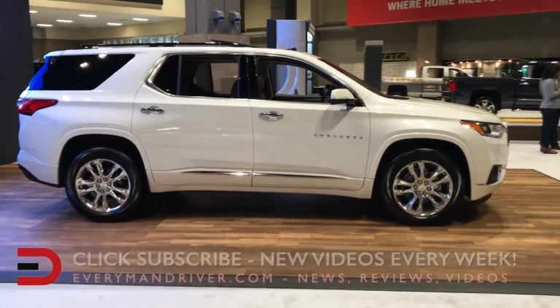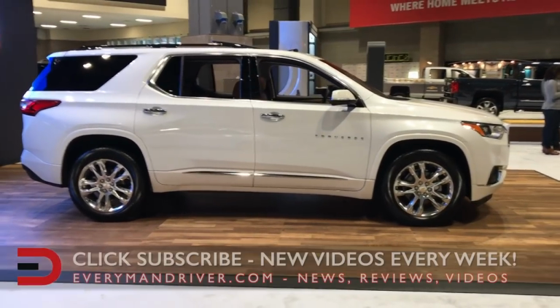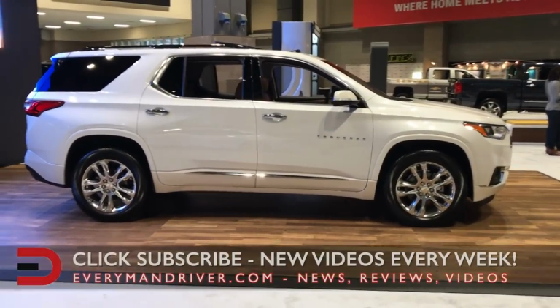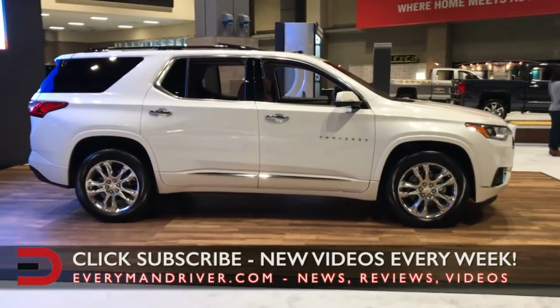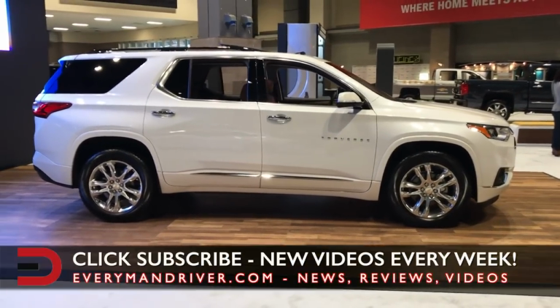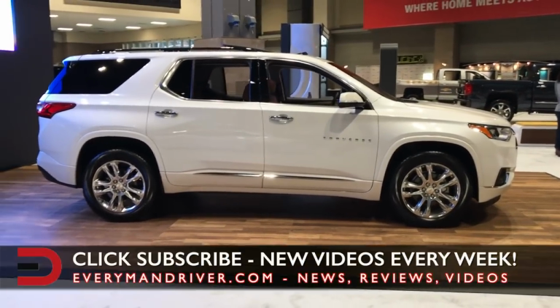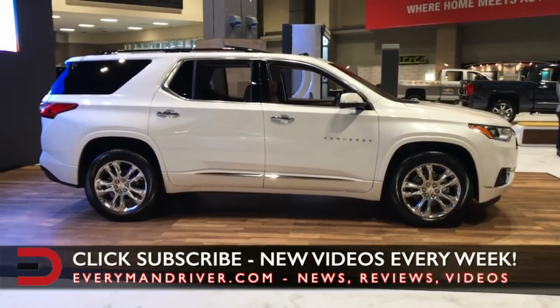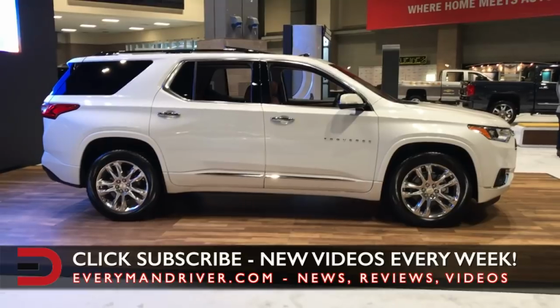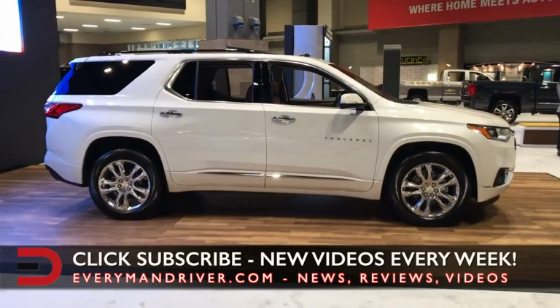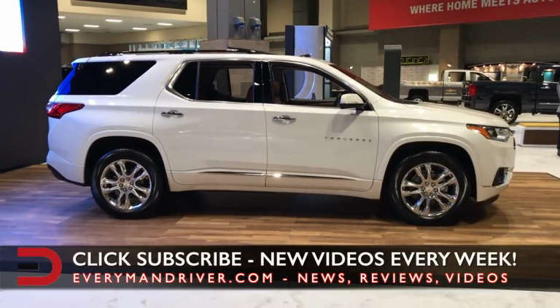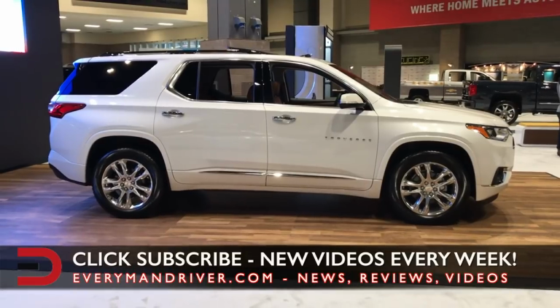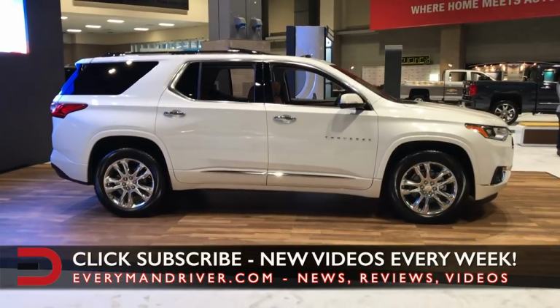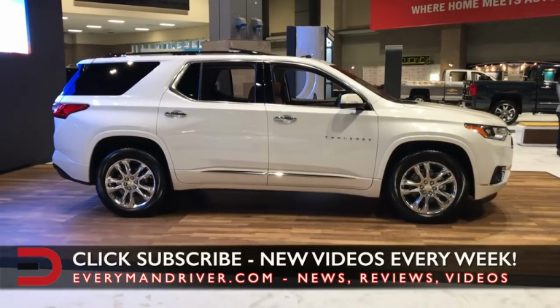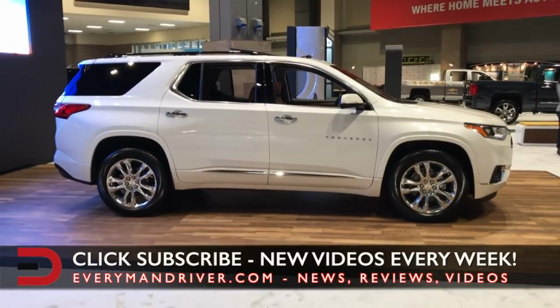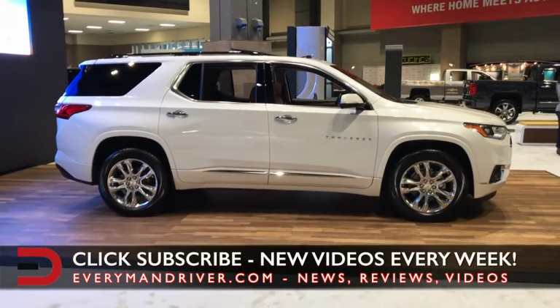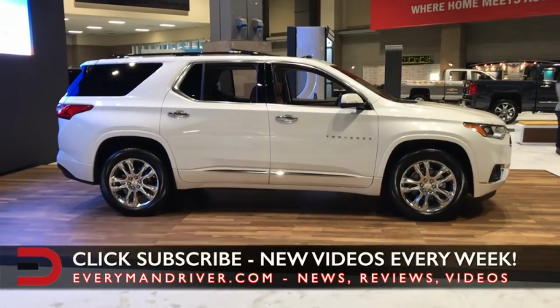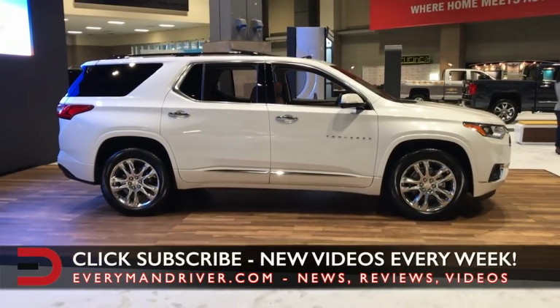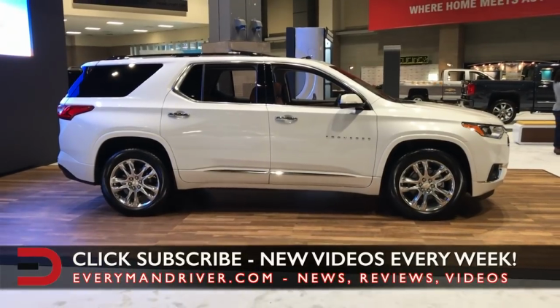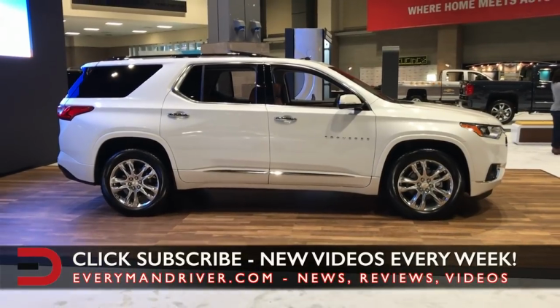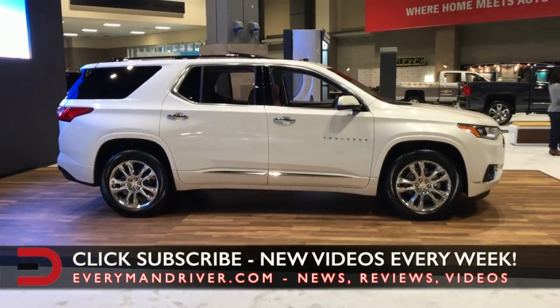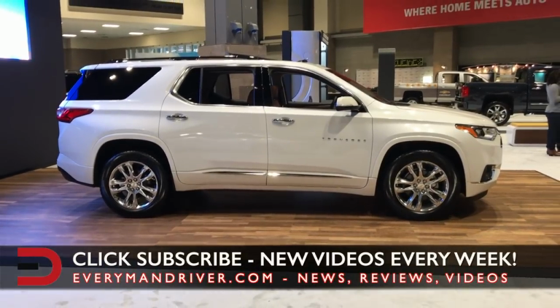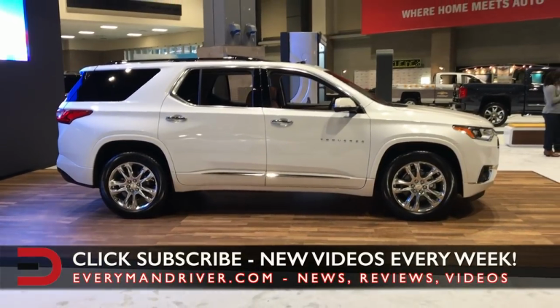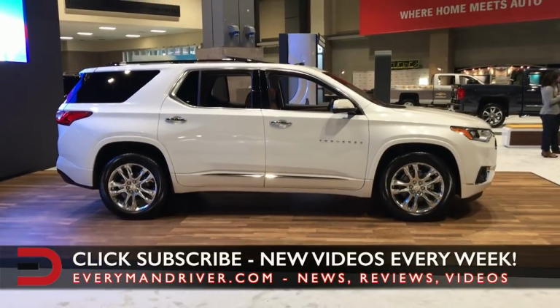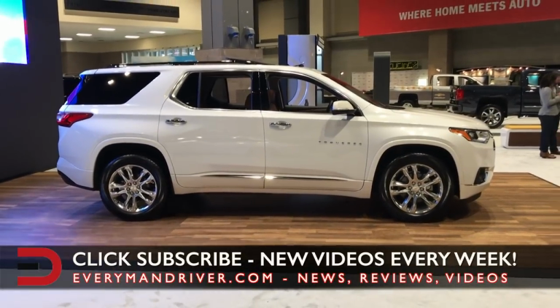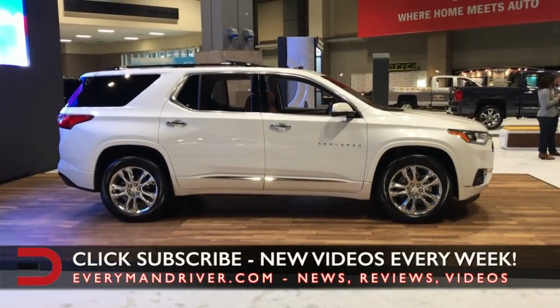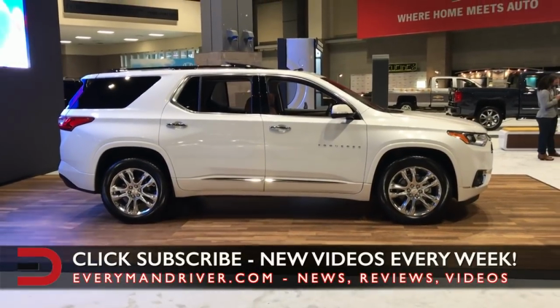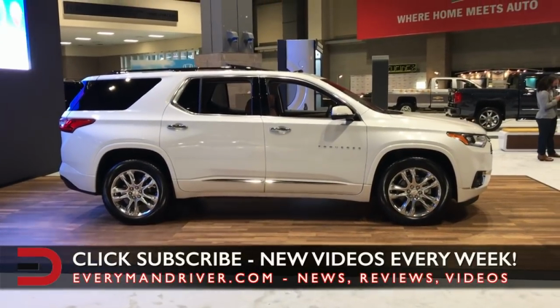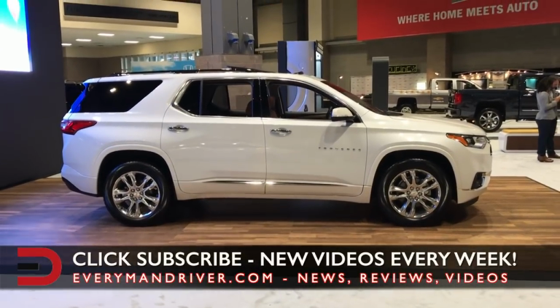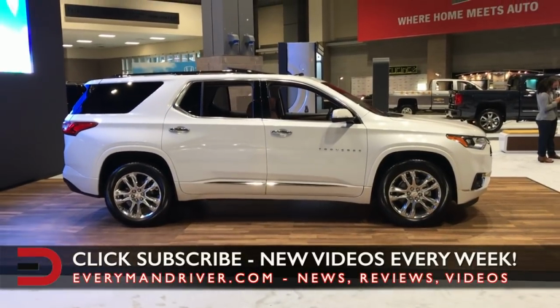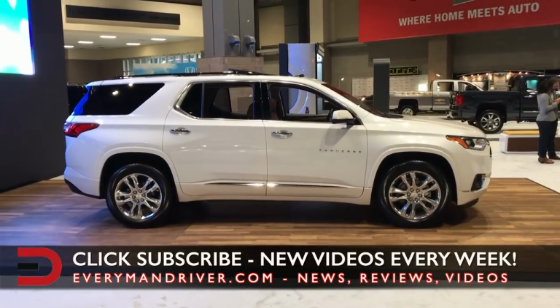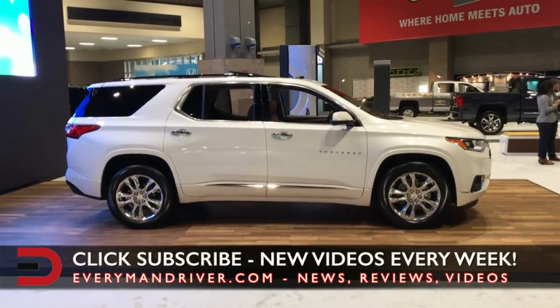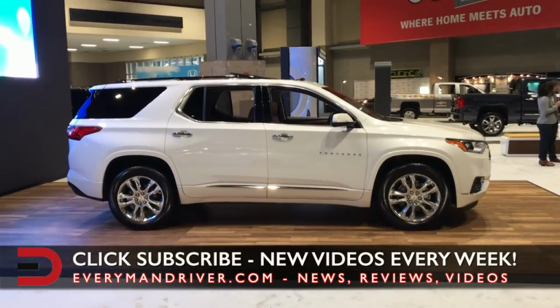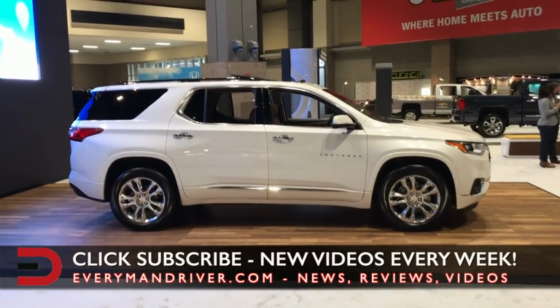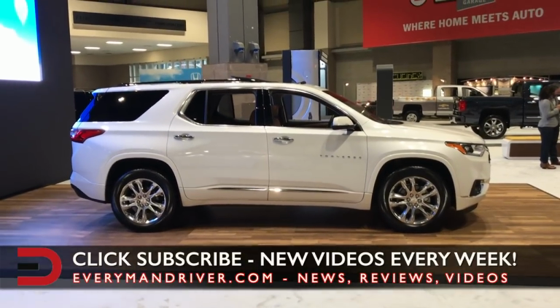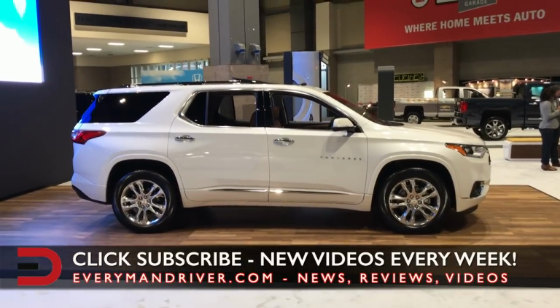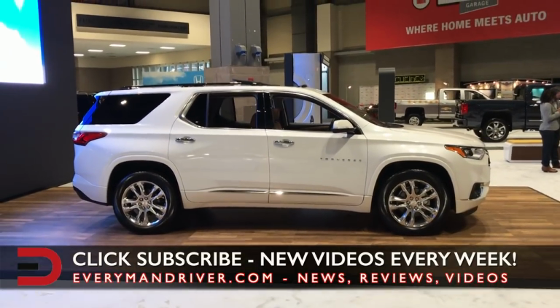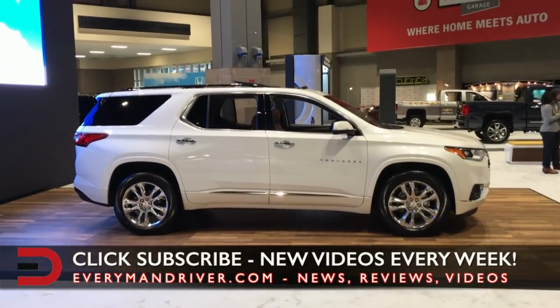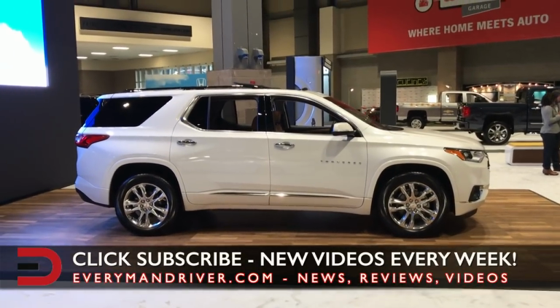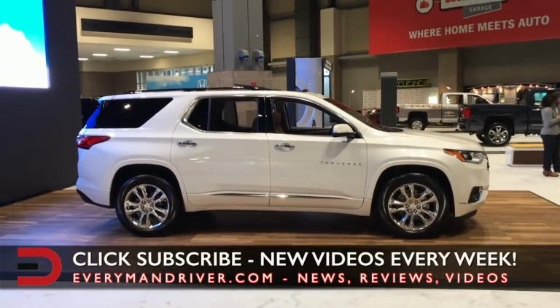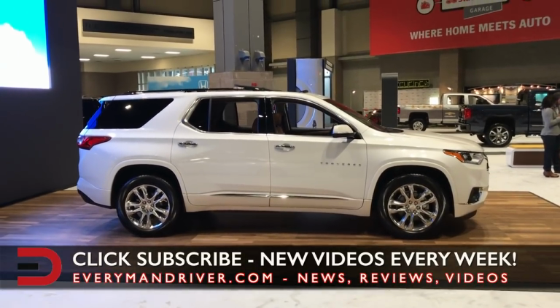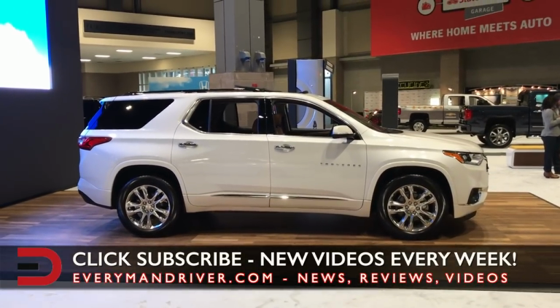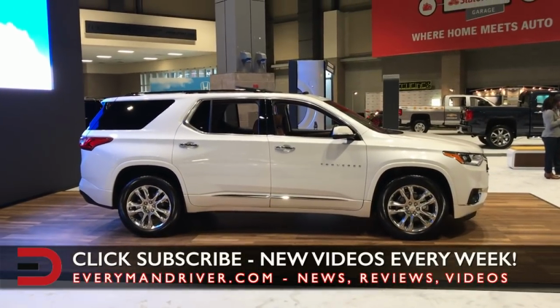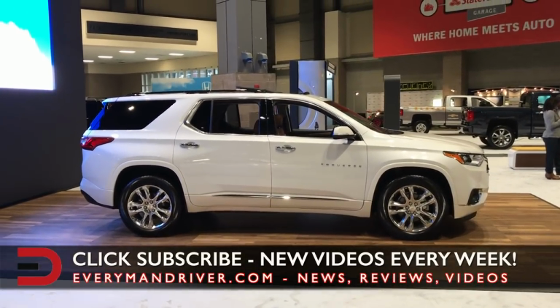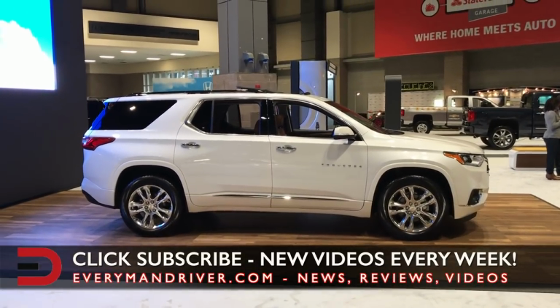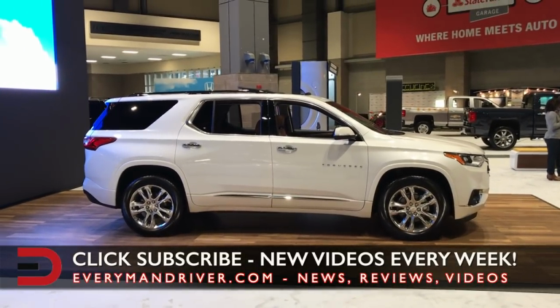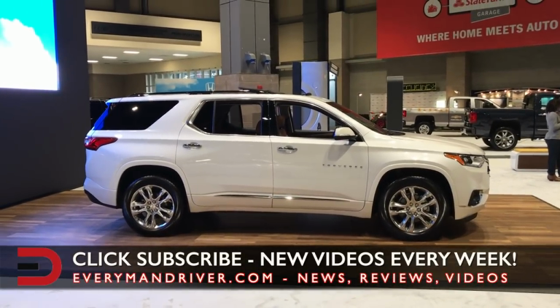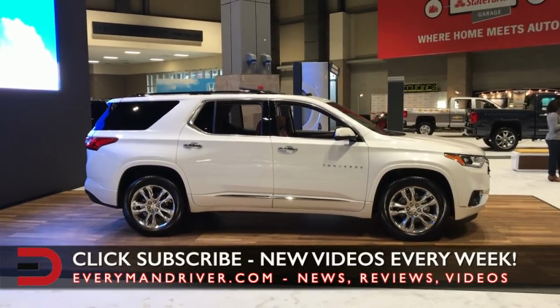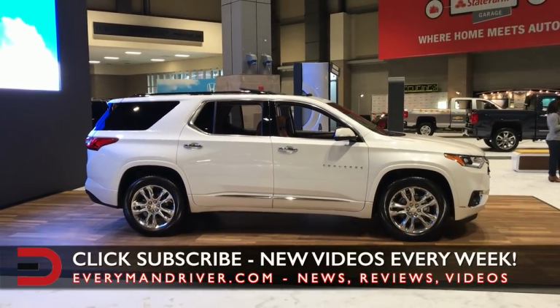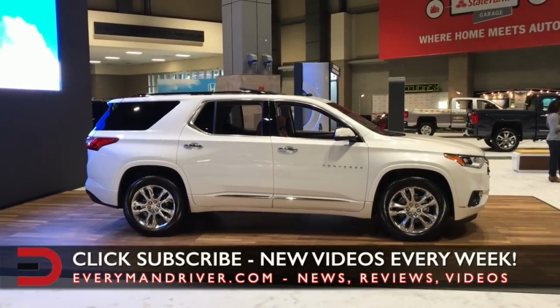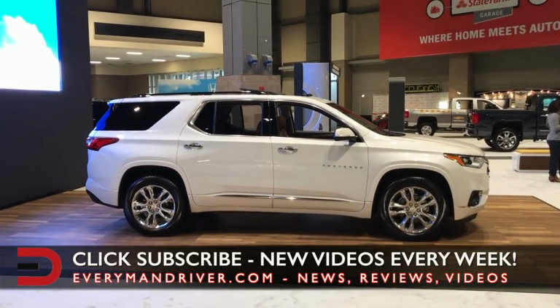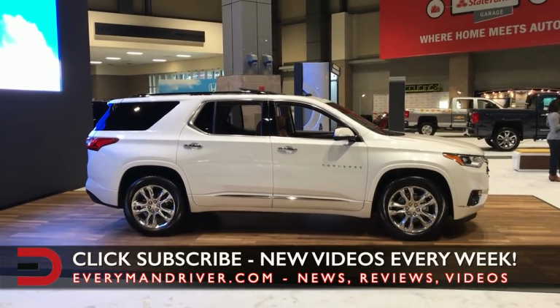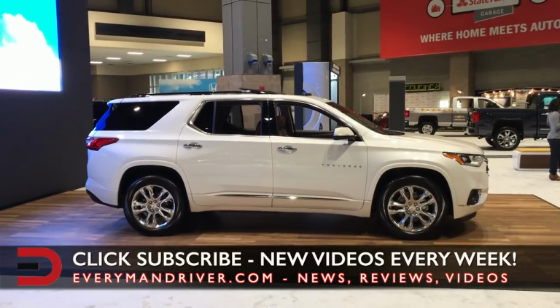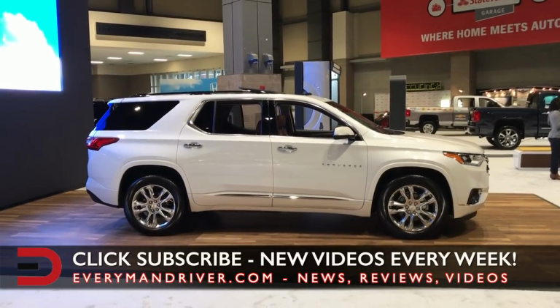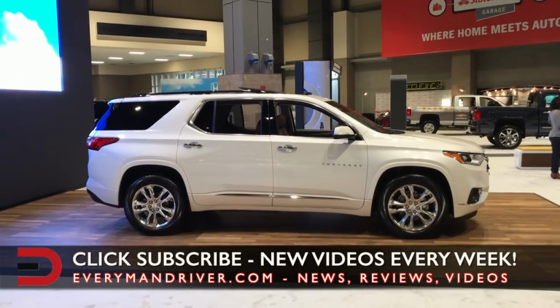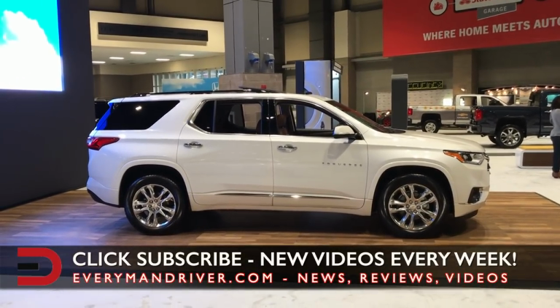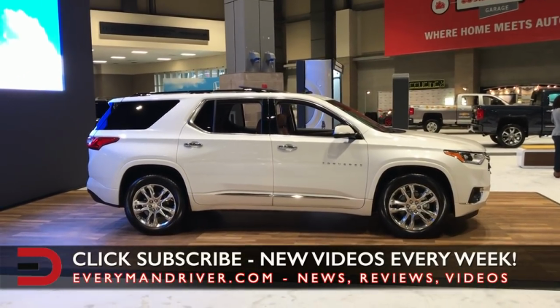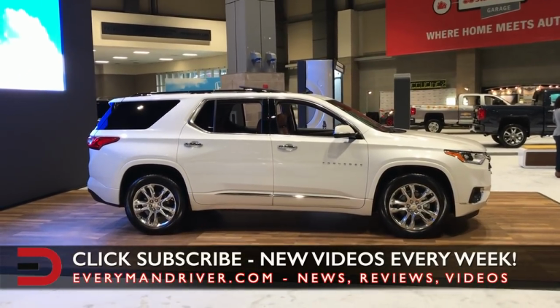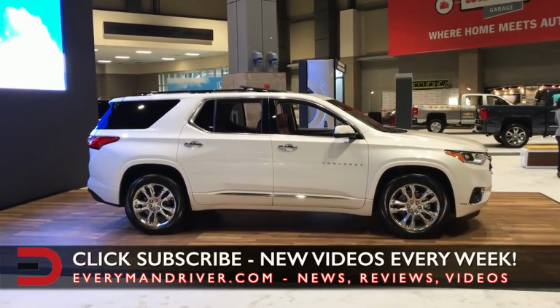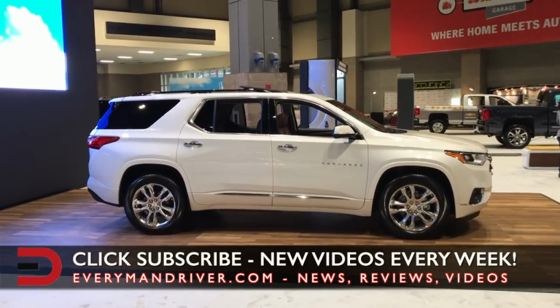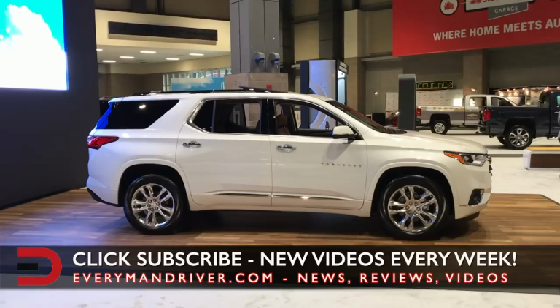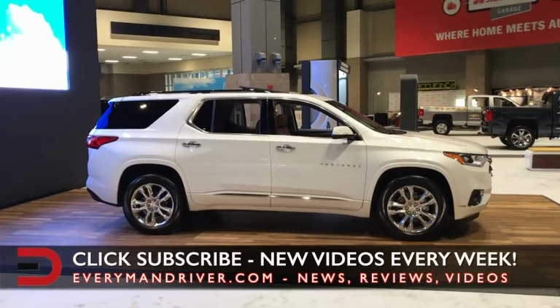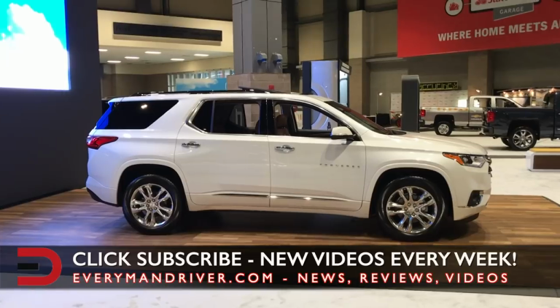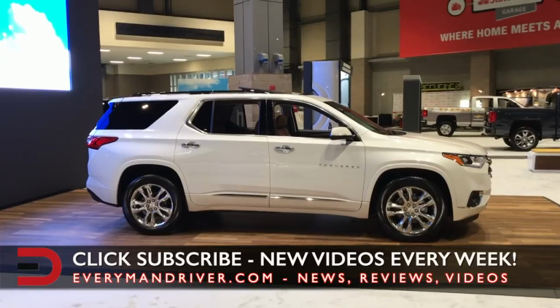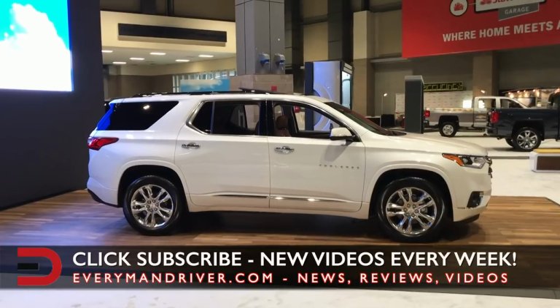I'll have much more information on everymandriver.com, but I just wanted to give you a quick look at the exterior and some of the interior of this vehicle.